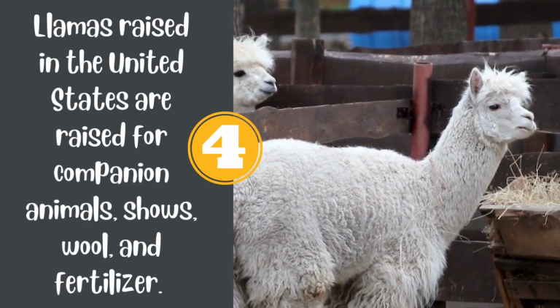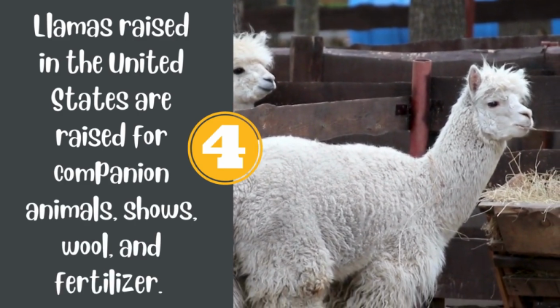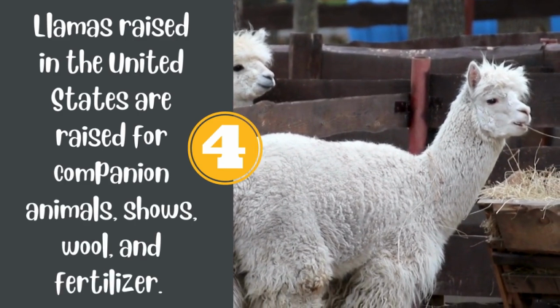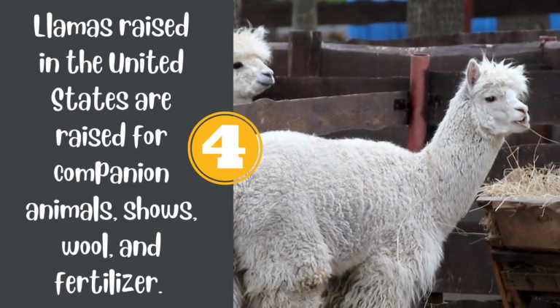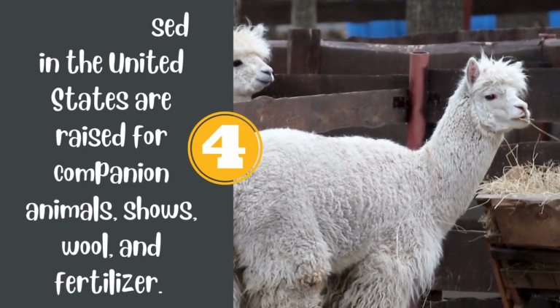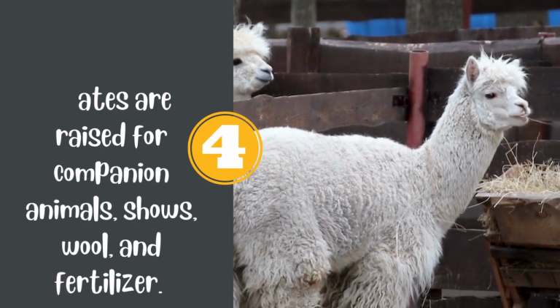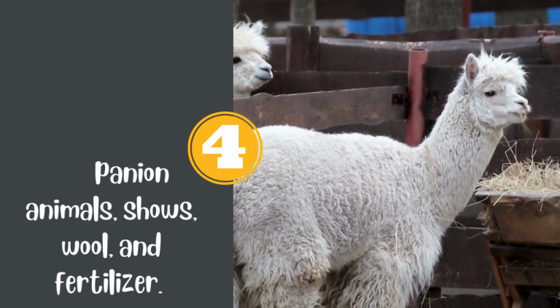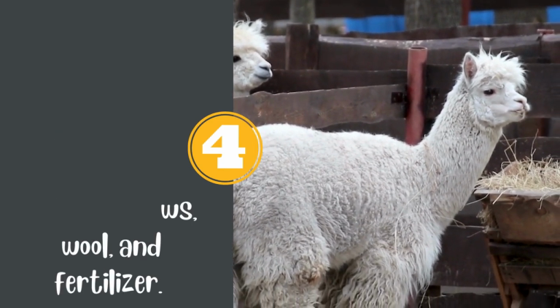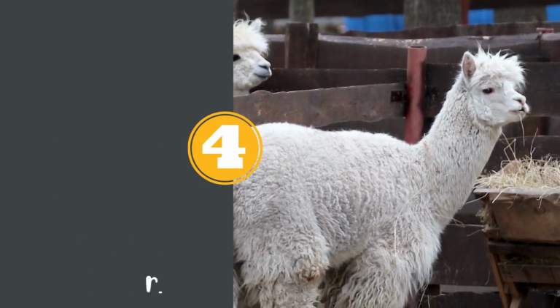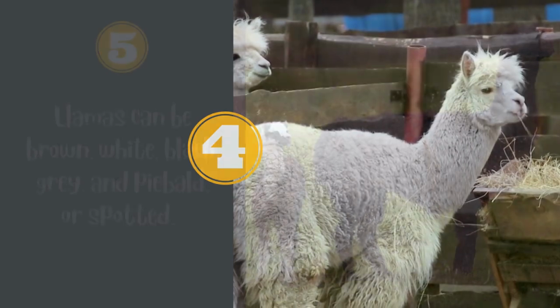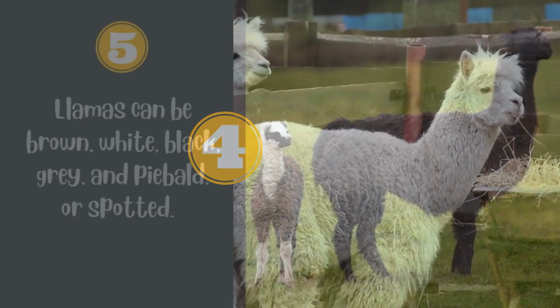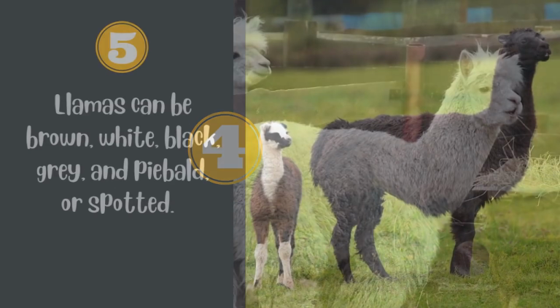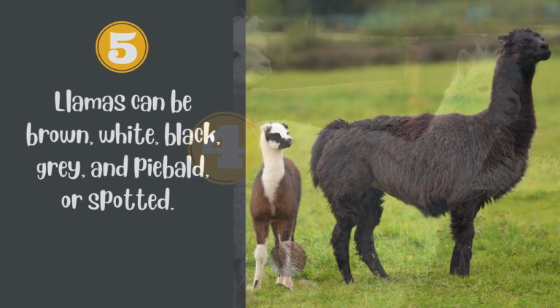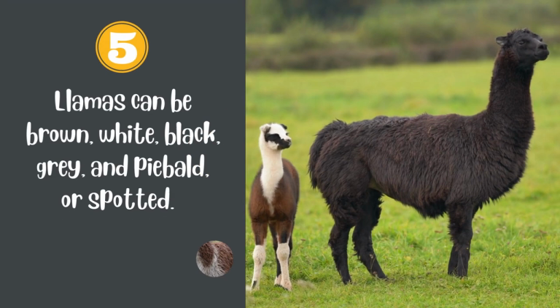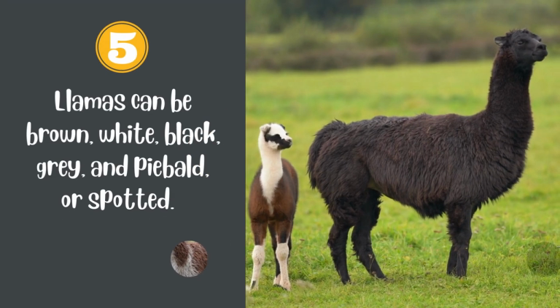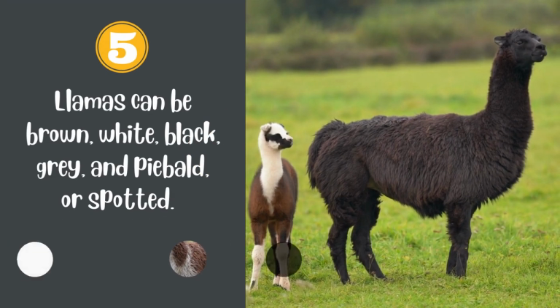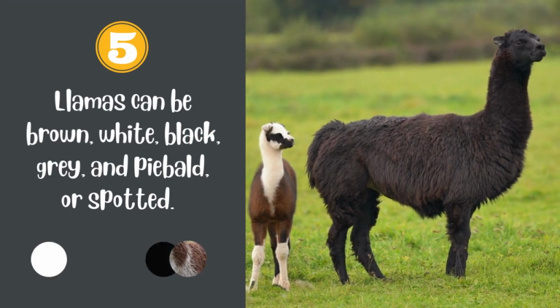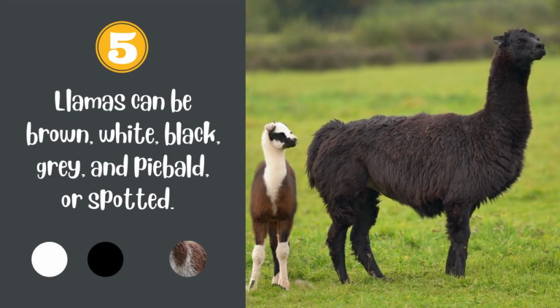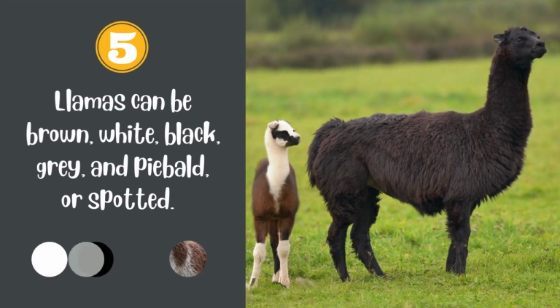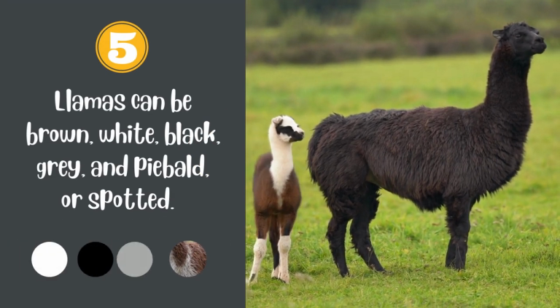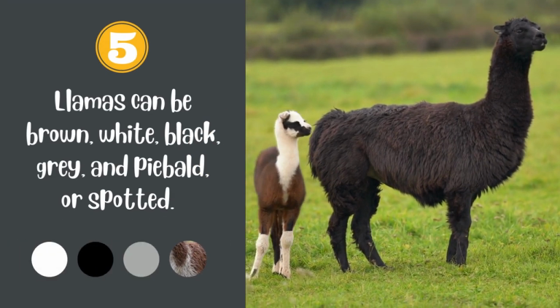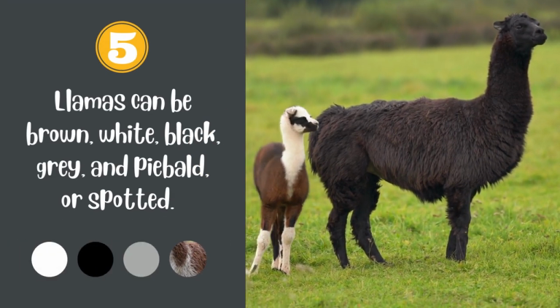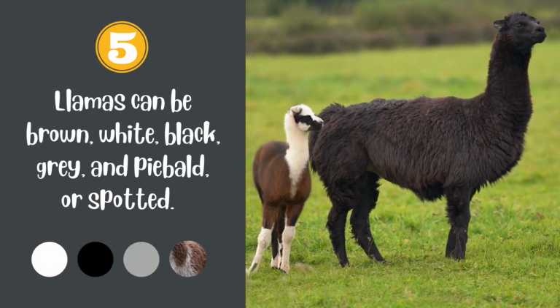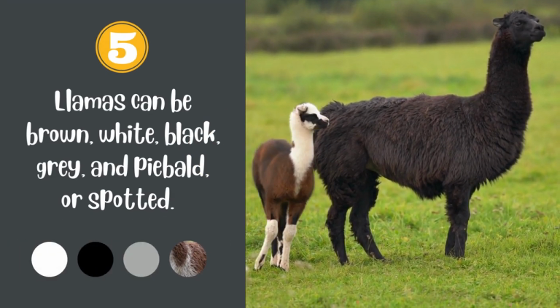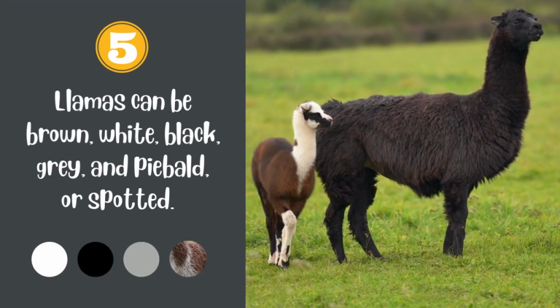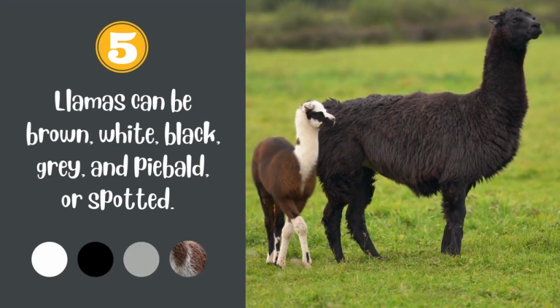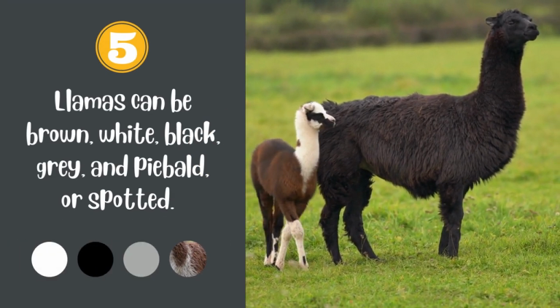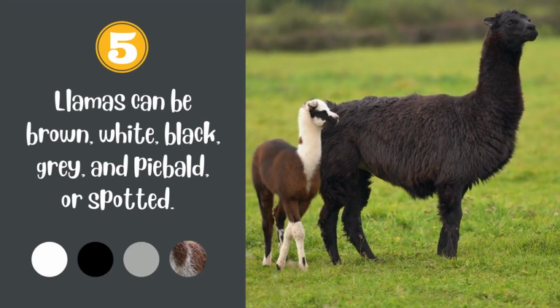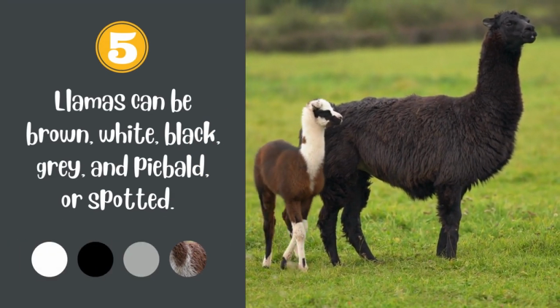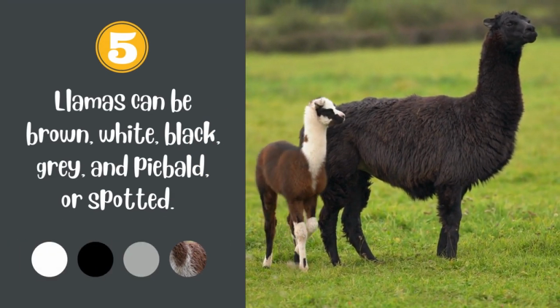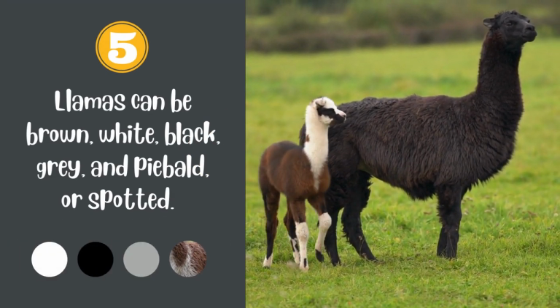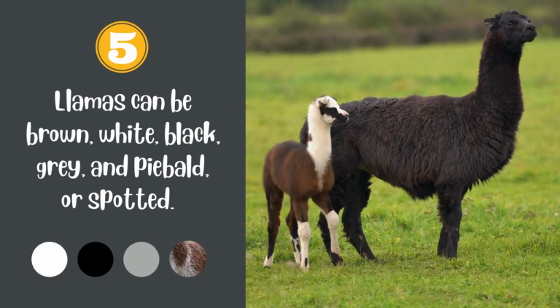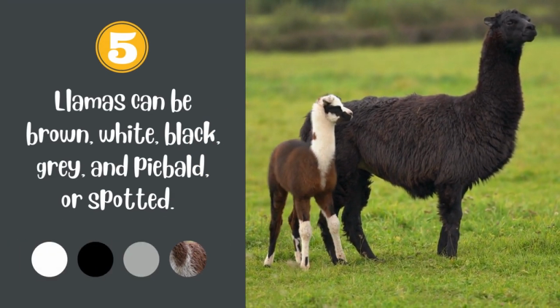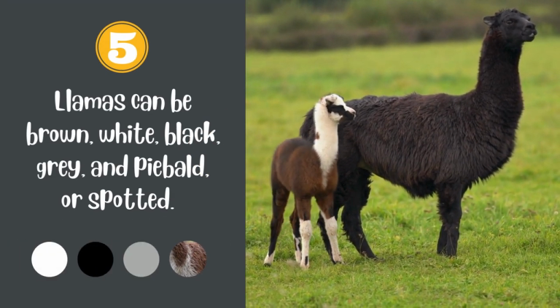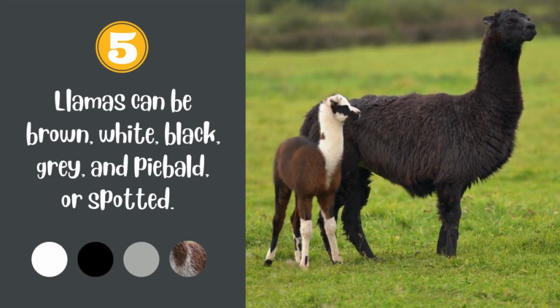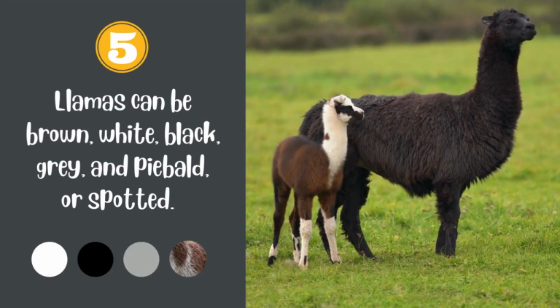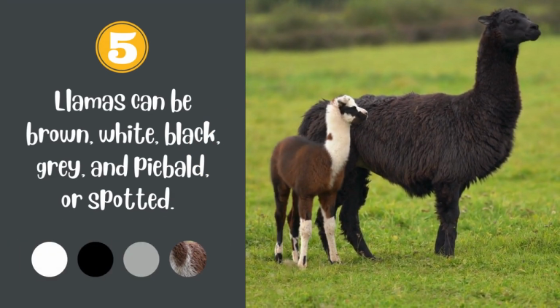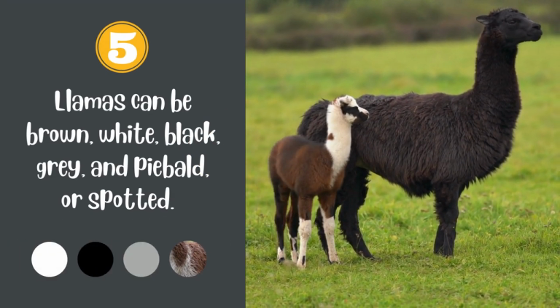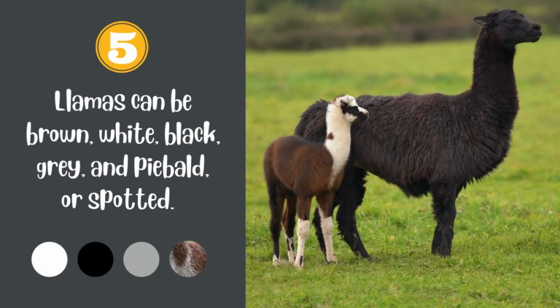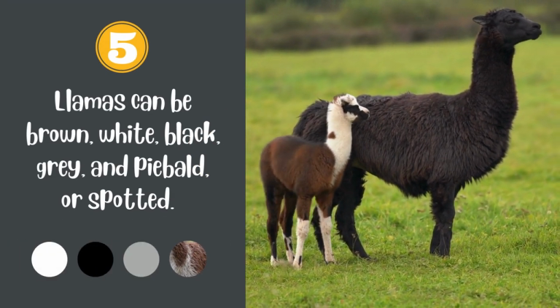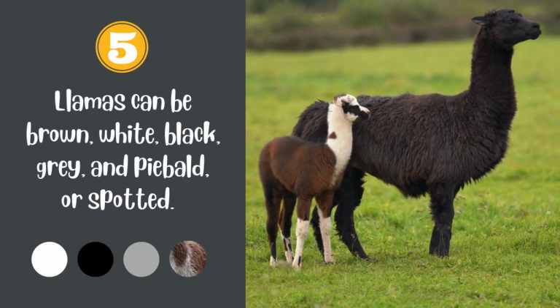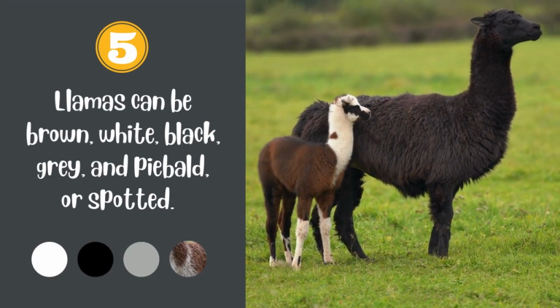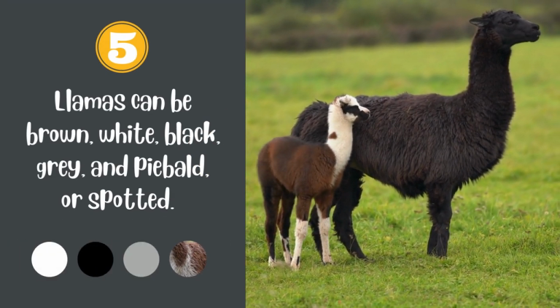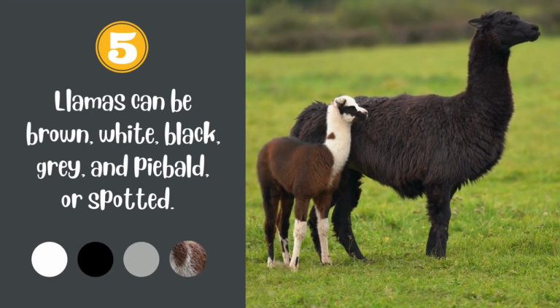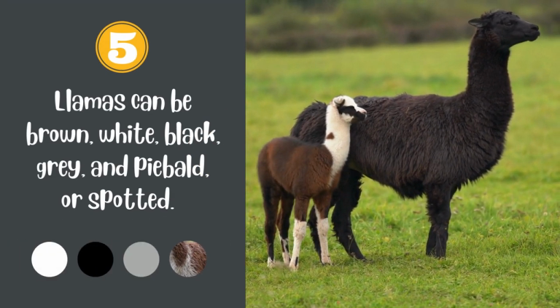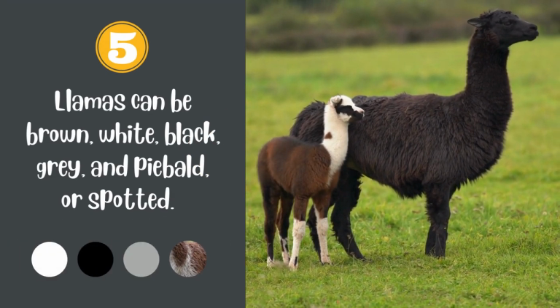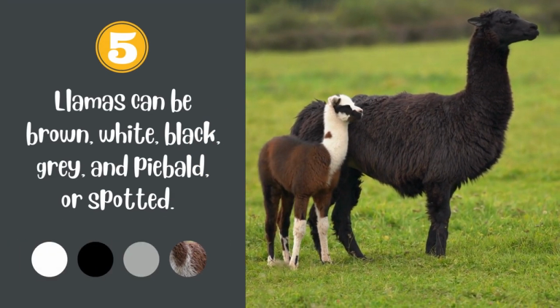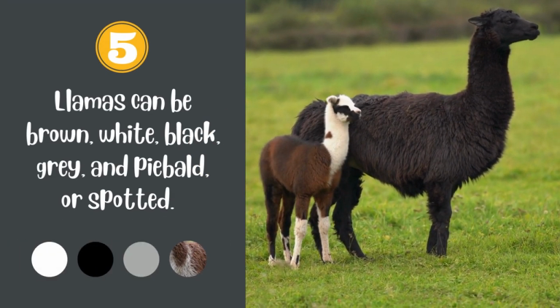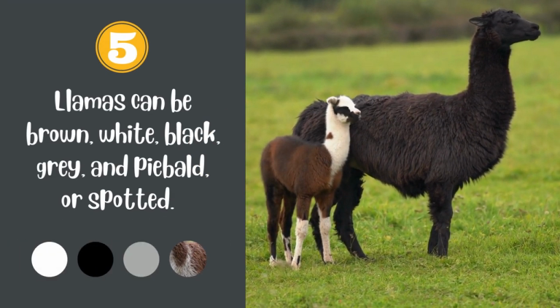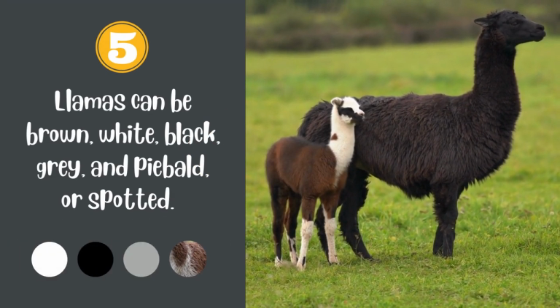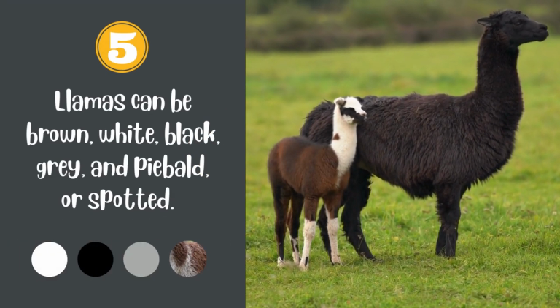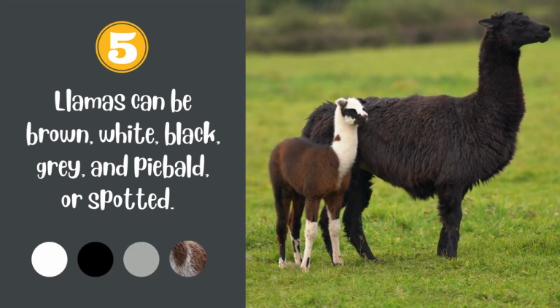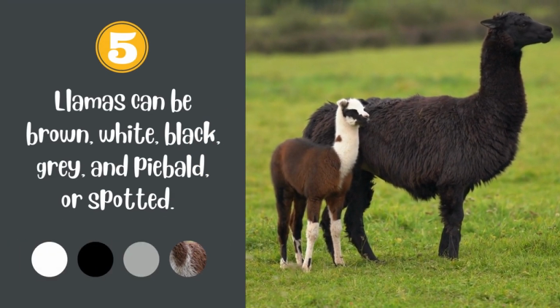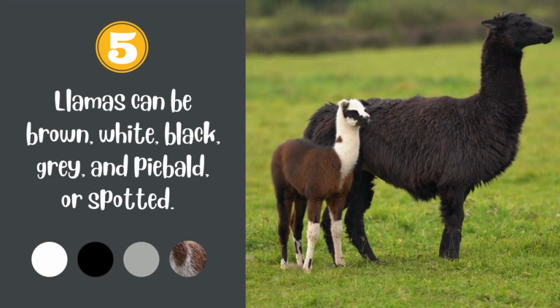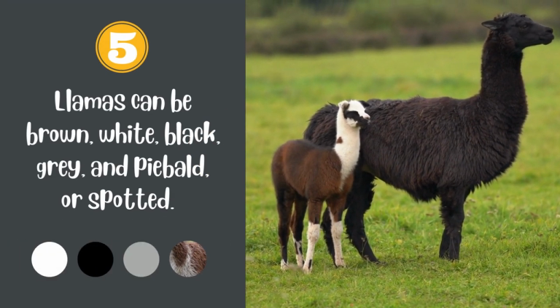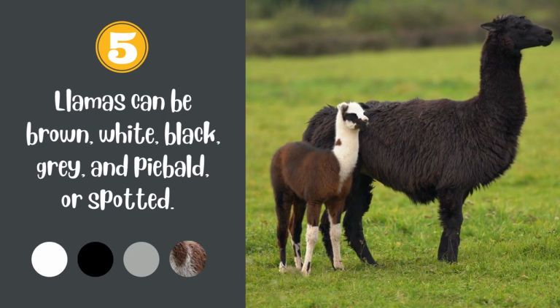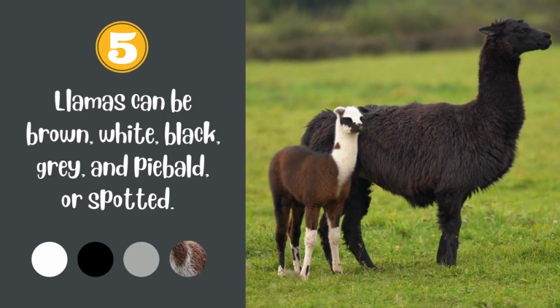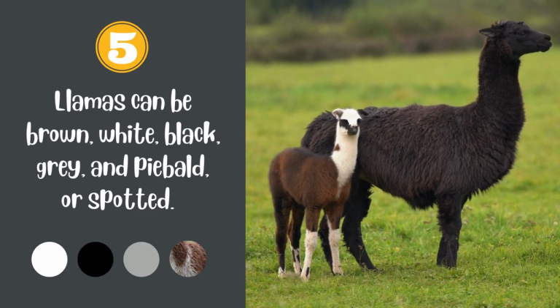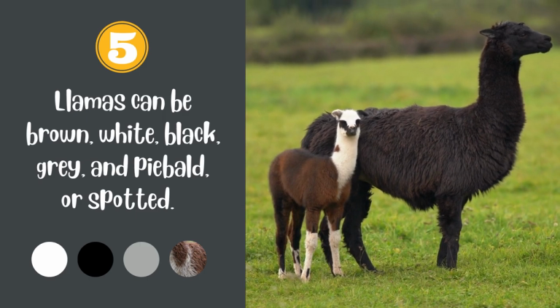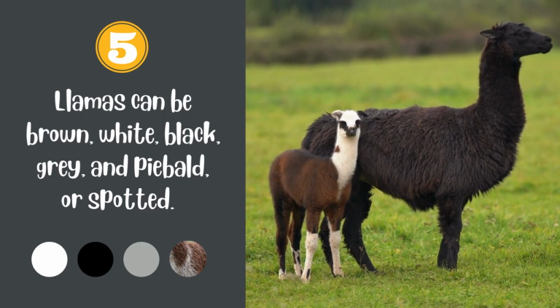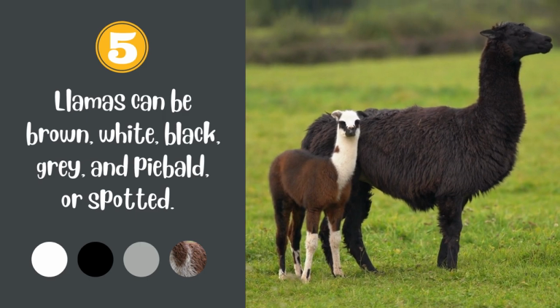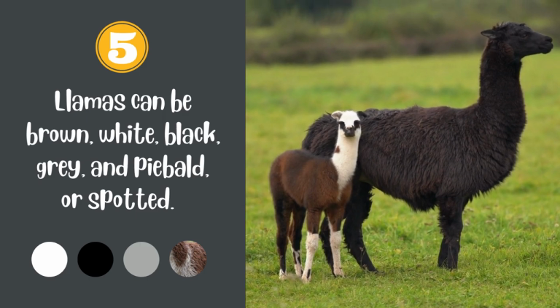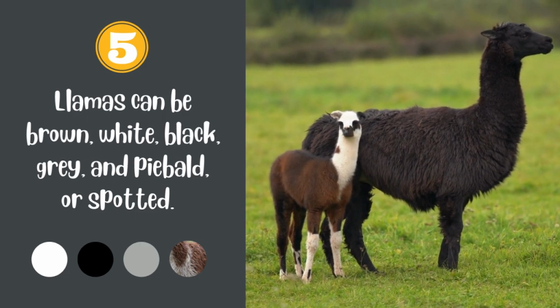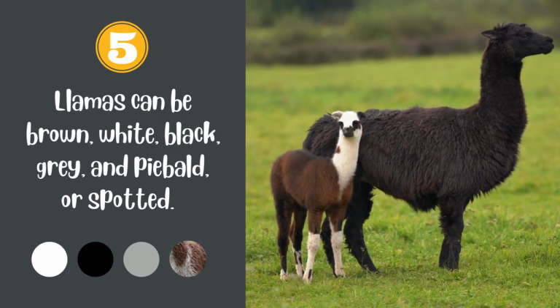Number 5. Llamas can be brown, white, black, grey, and piebald, or spotted.